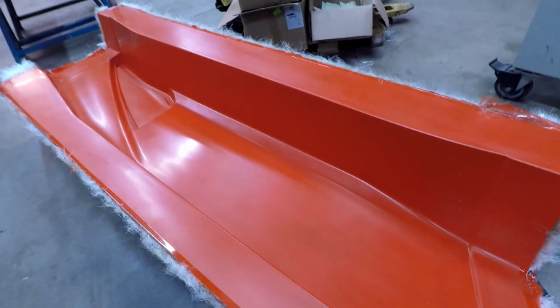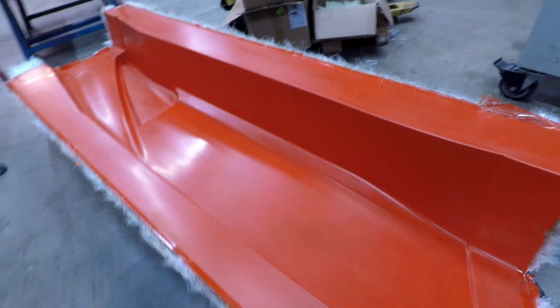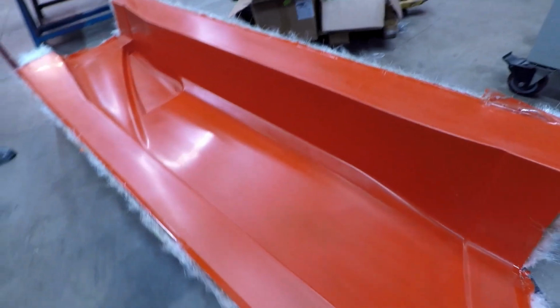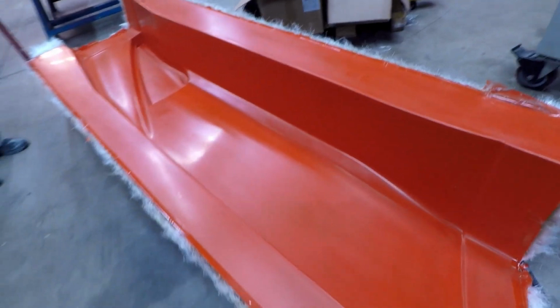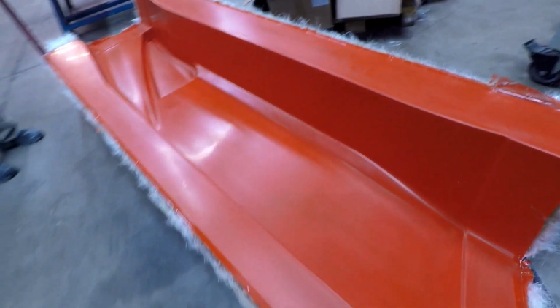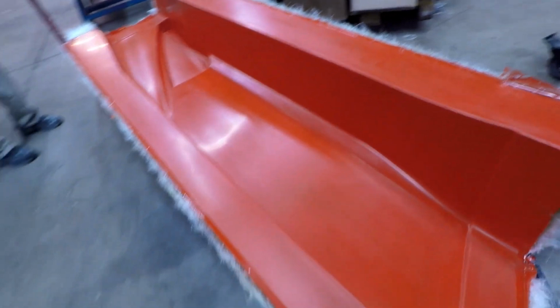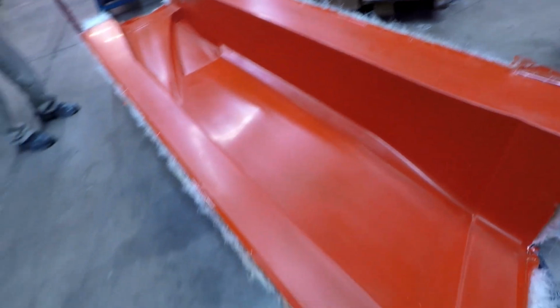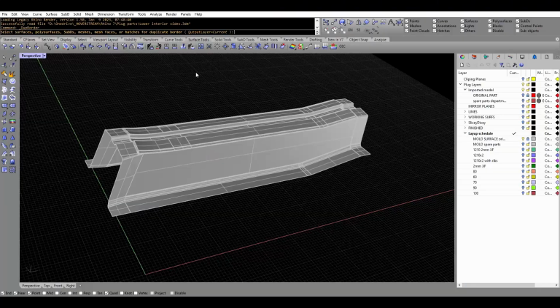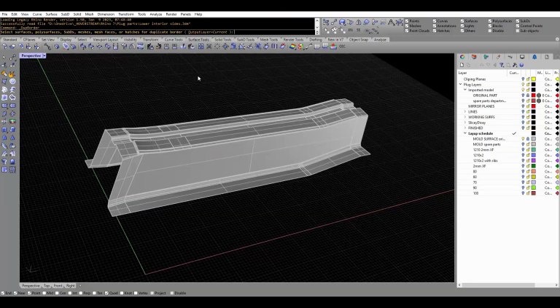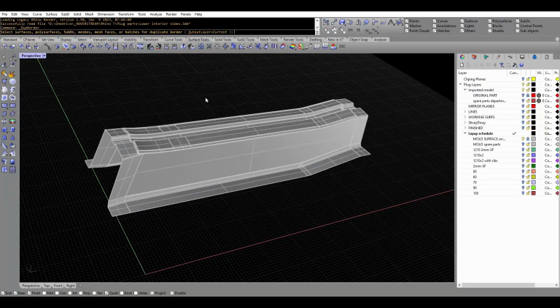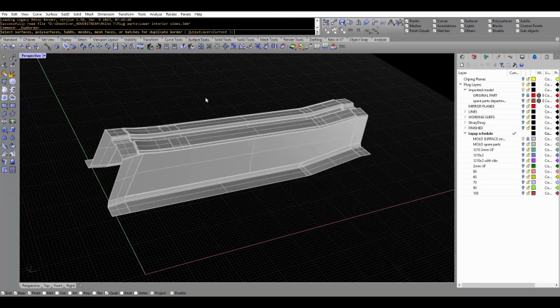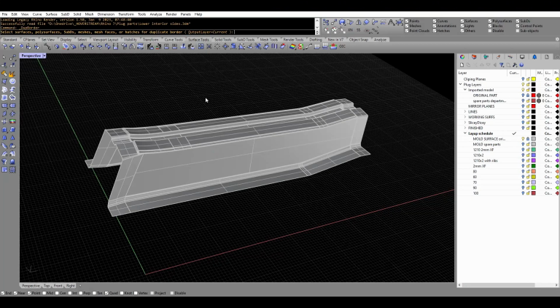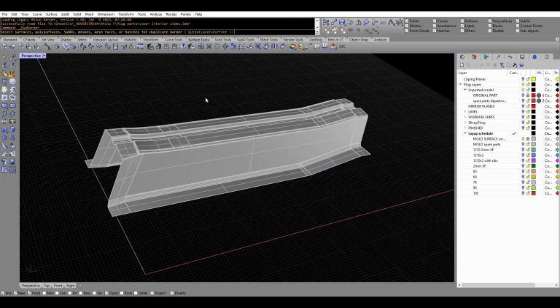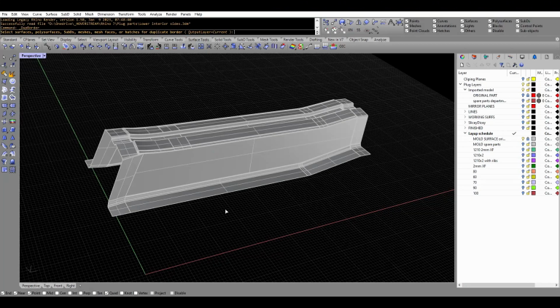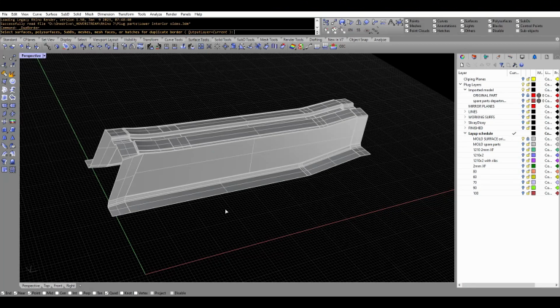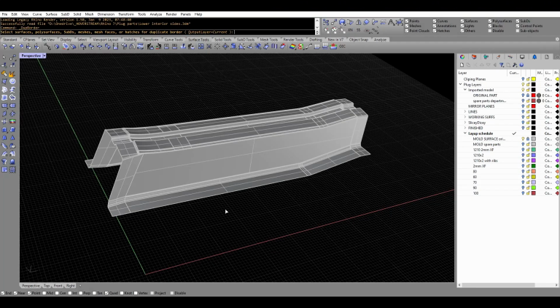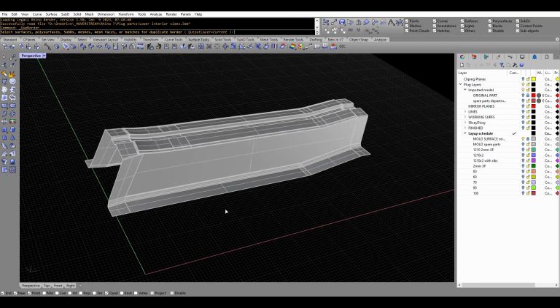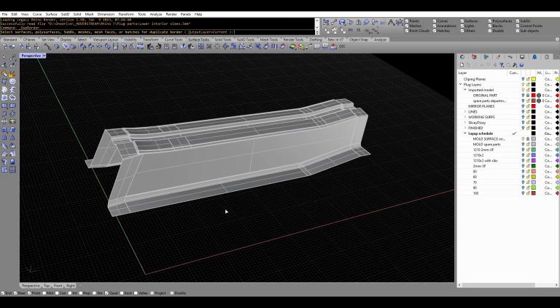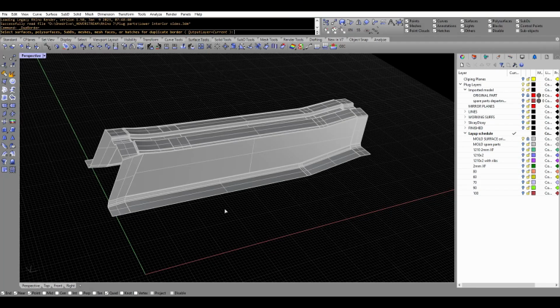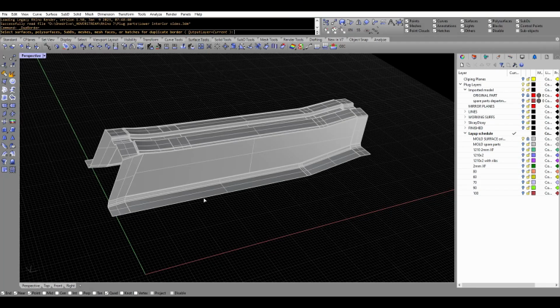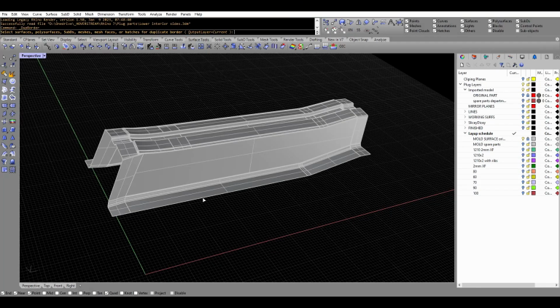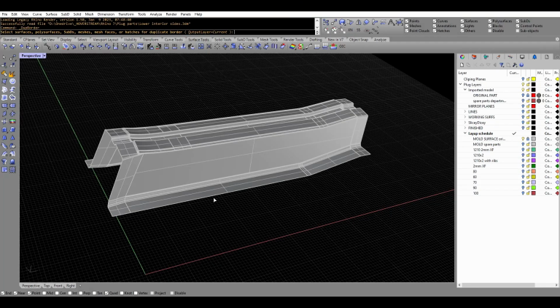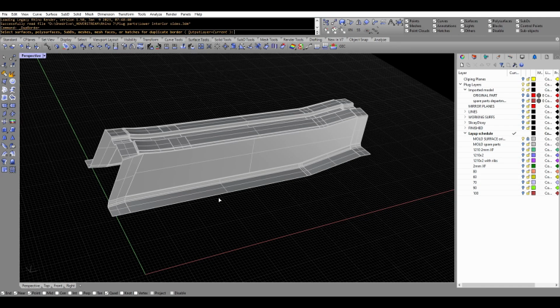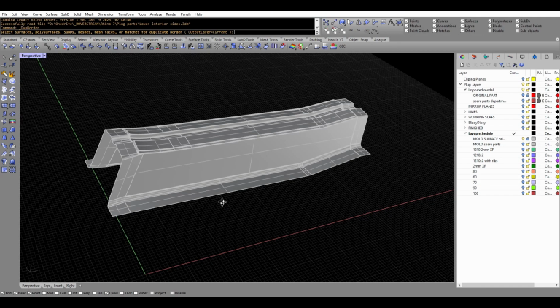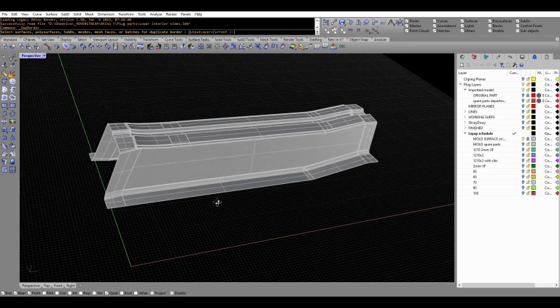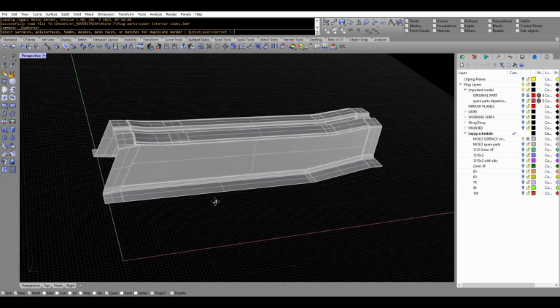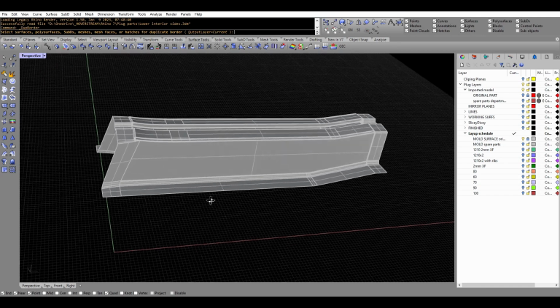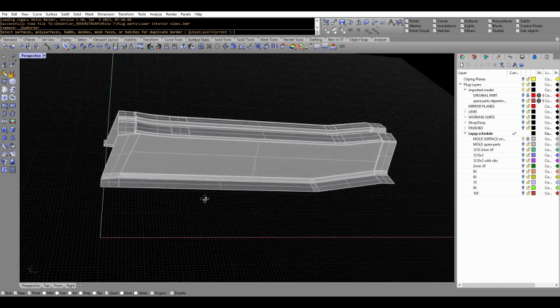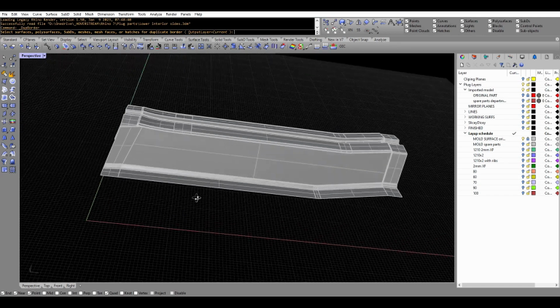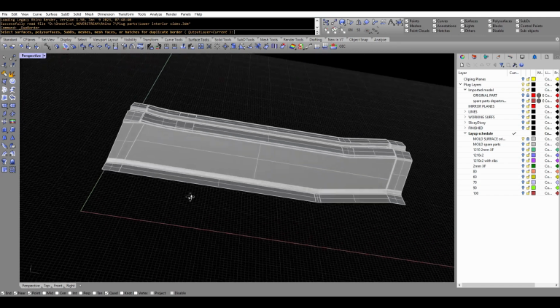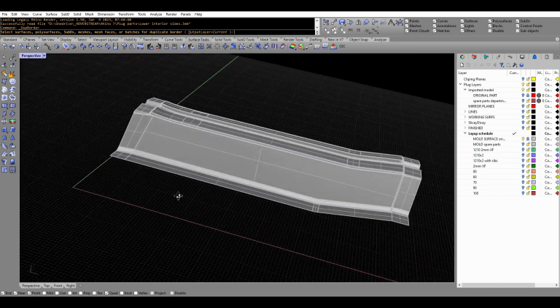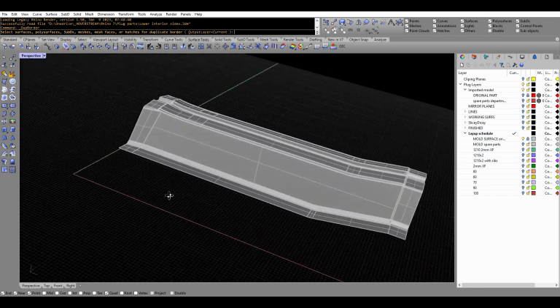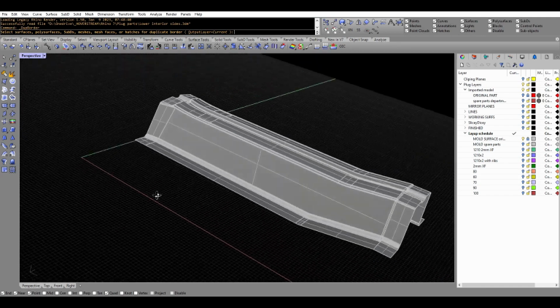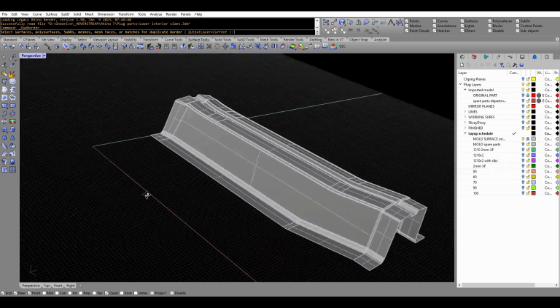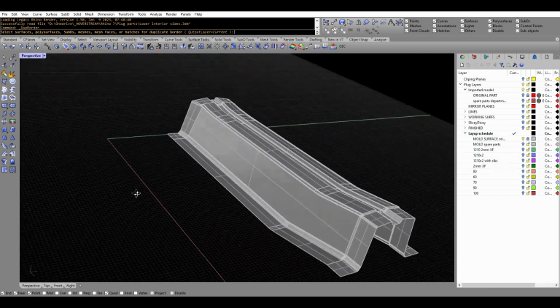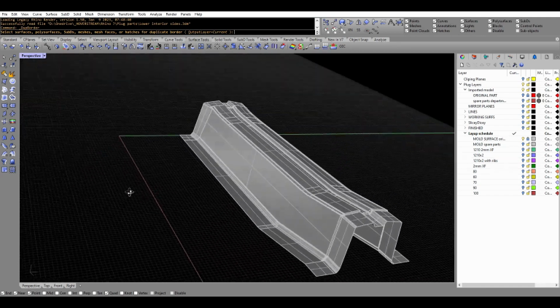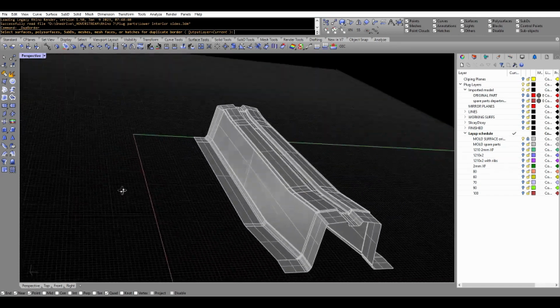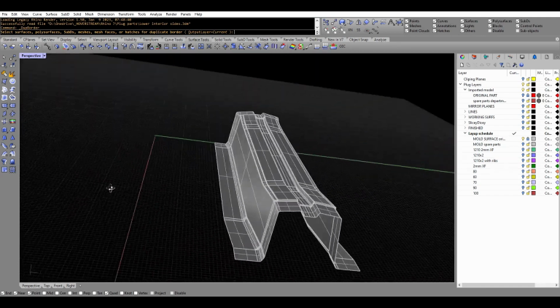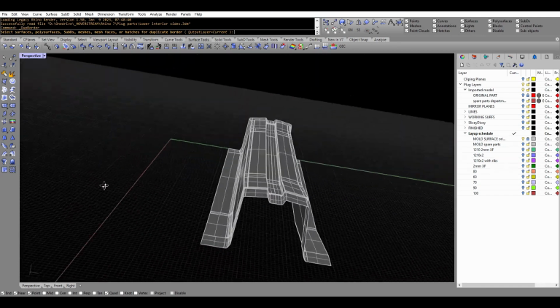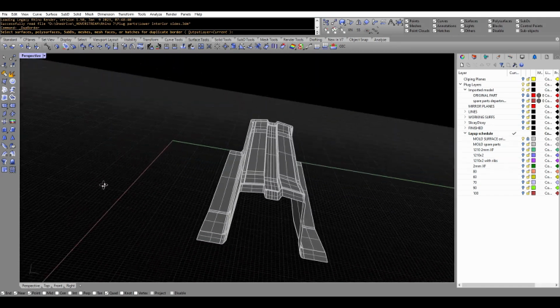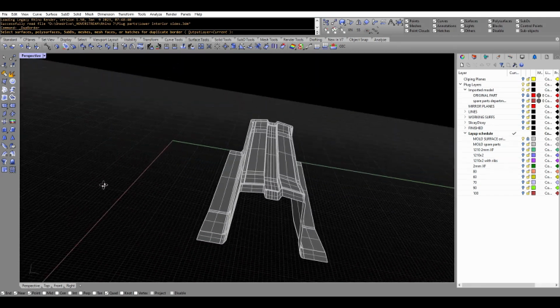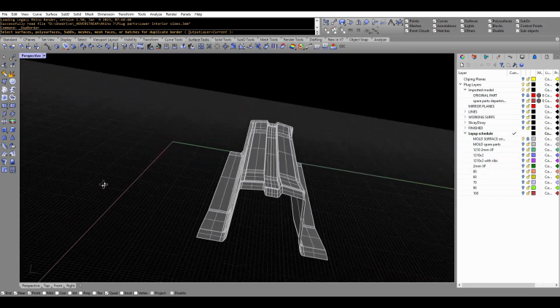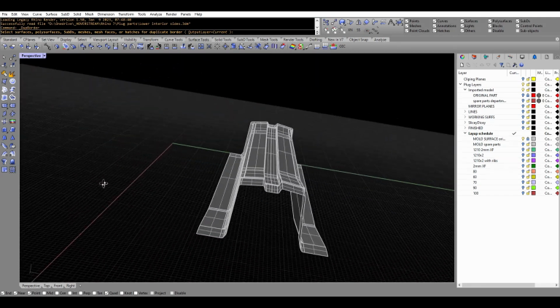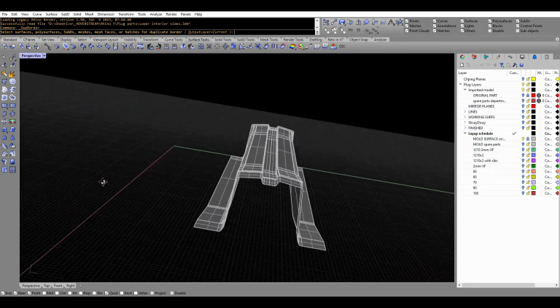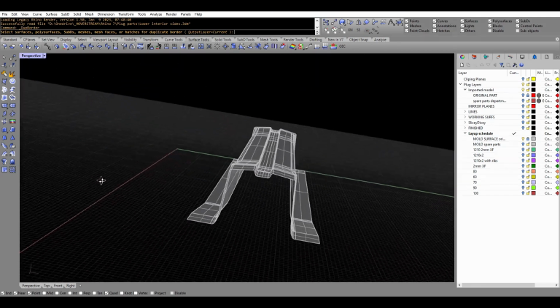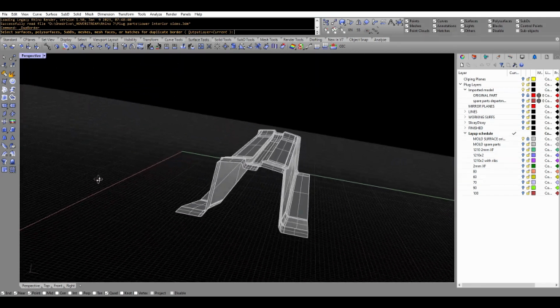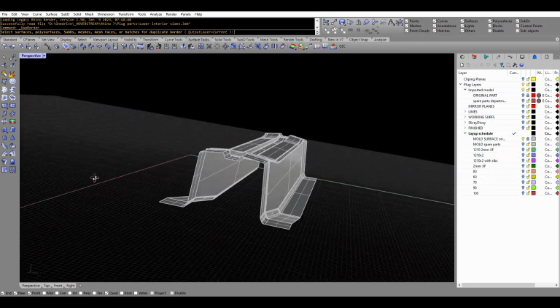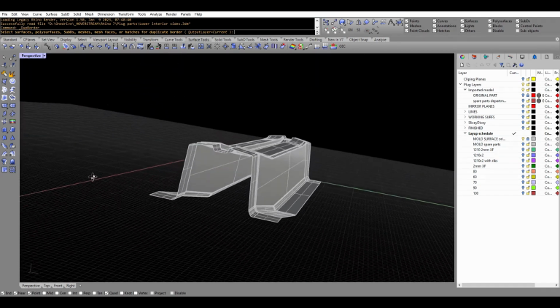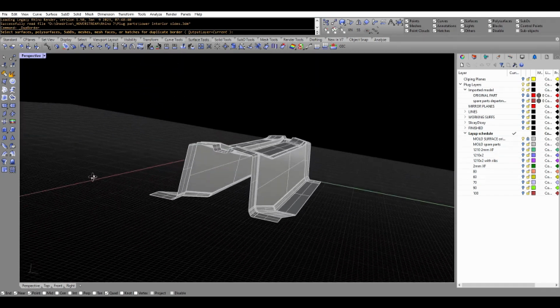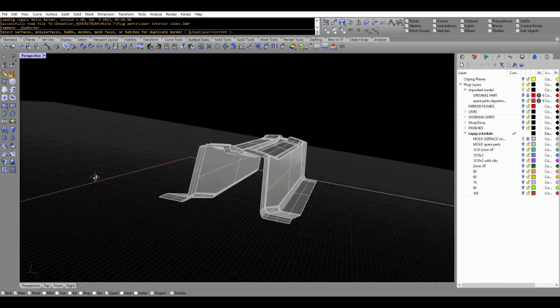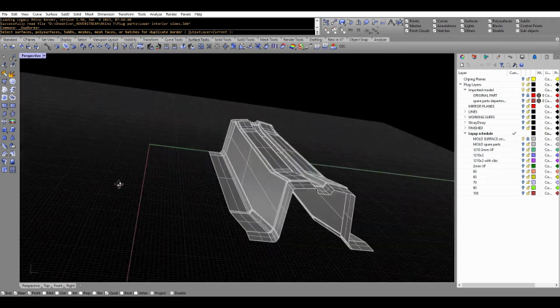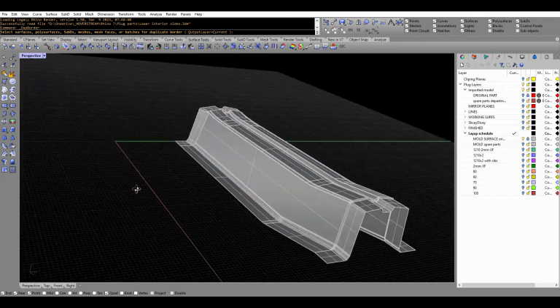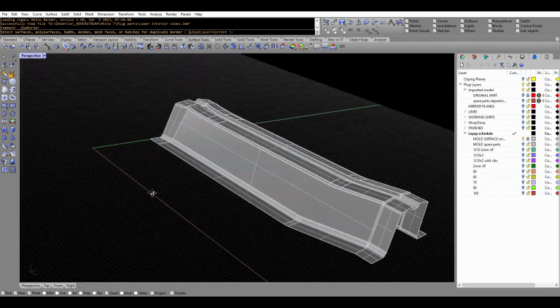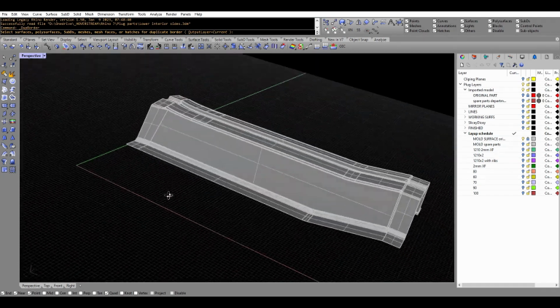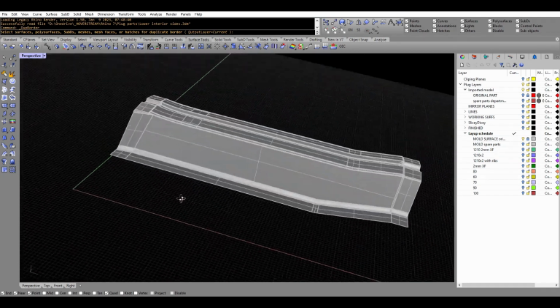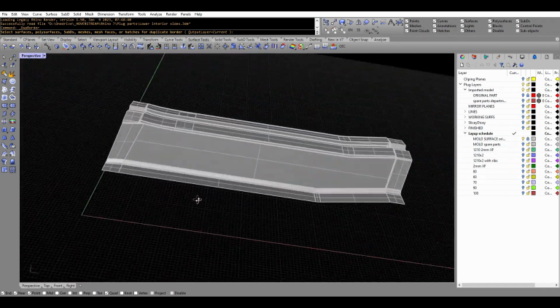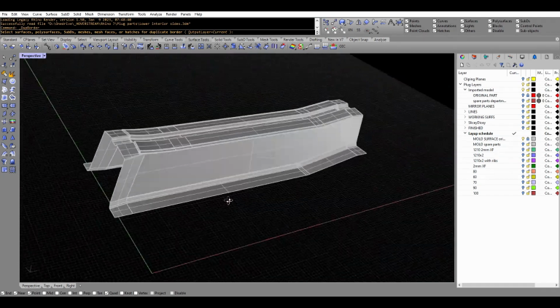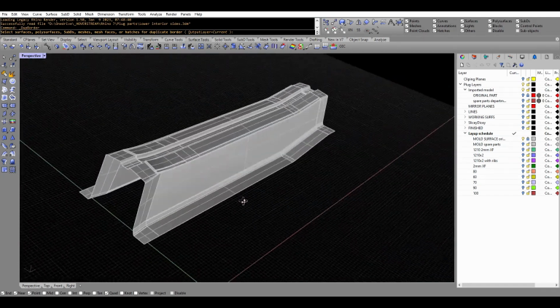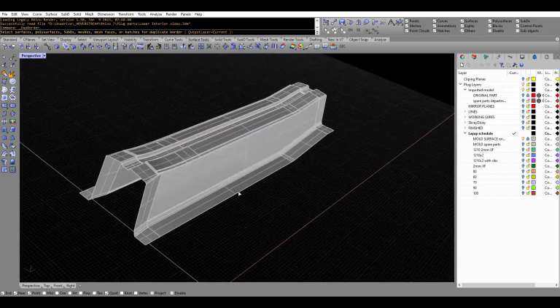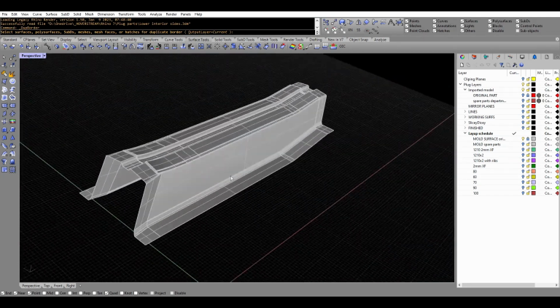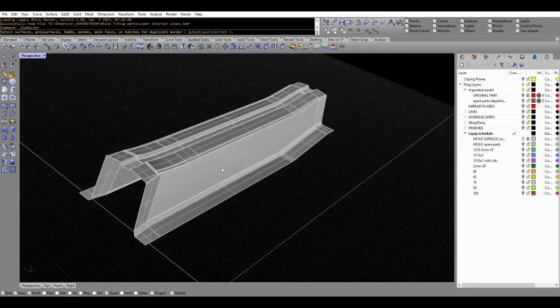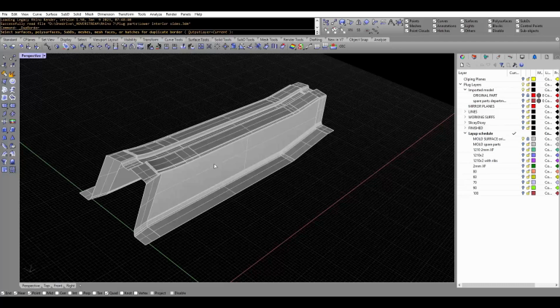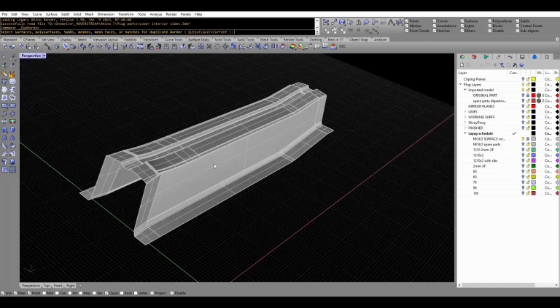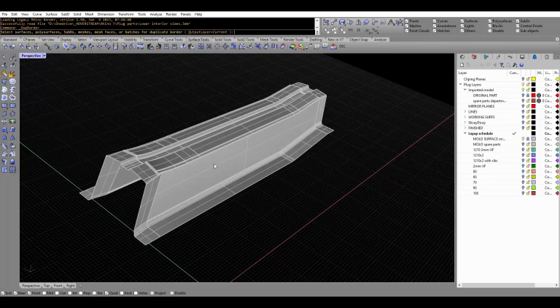The first step is design, where we figure out what we want the part to look like. I used Rhinoceros to design most of the EVO parts.